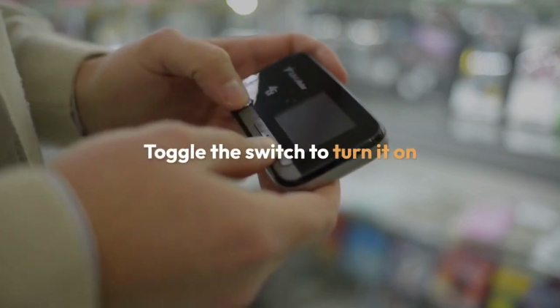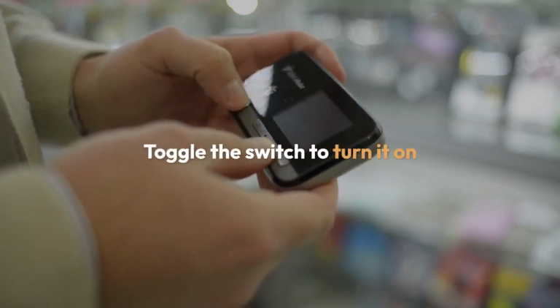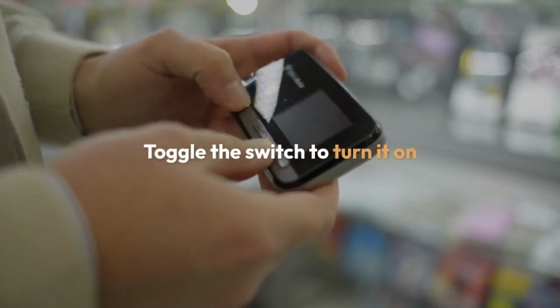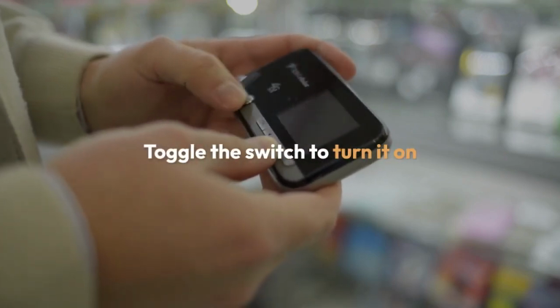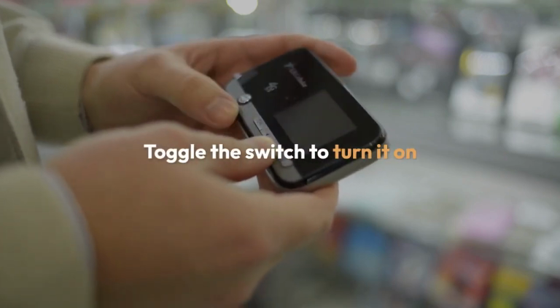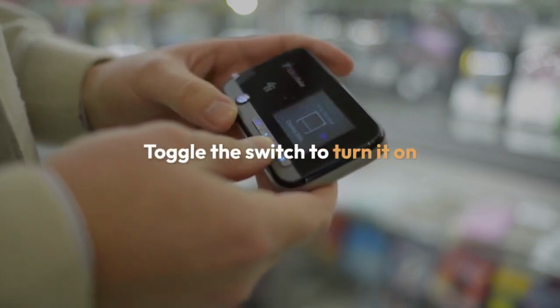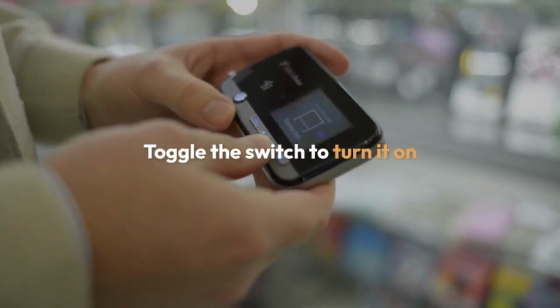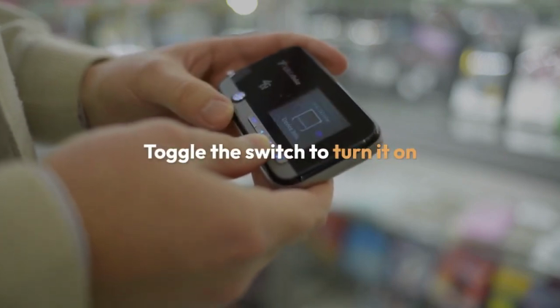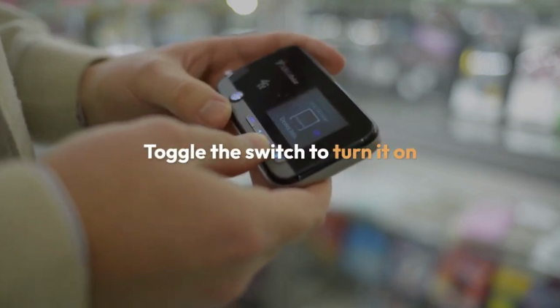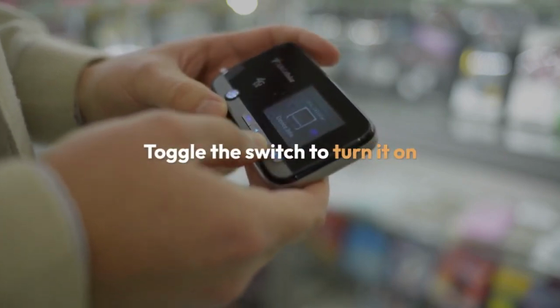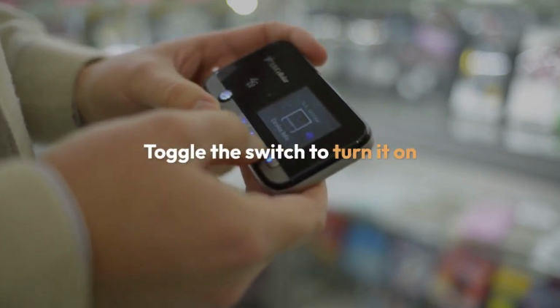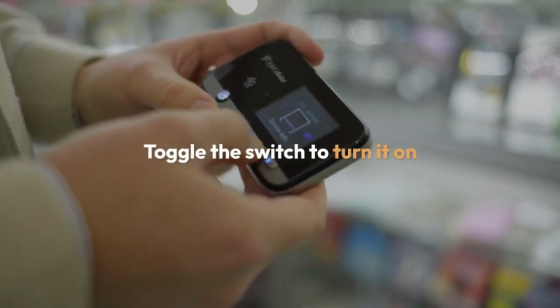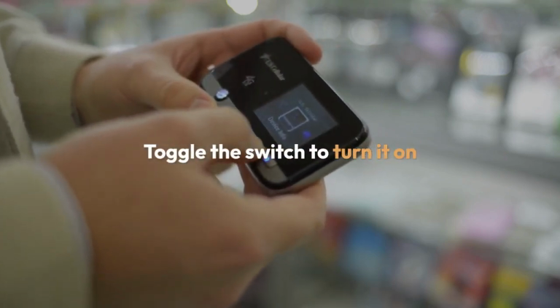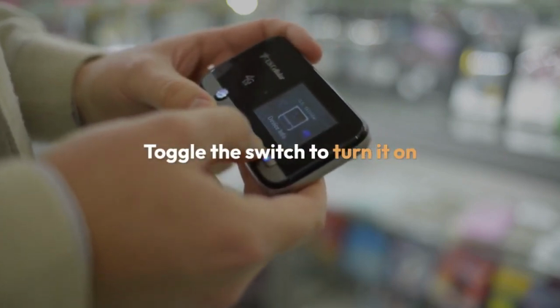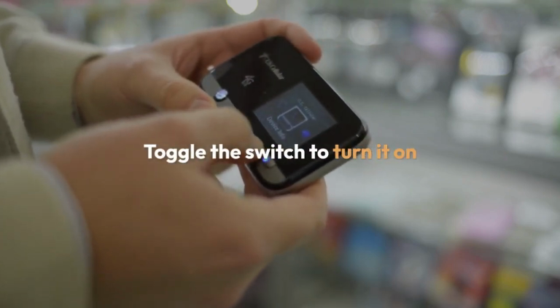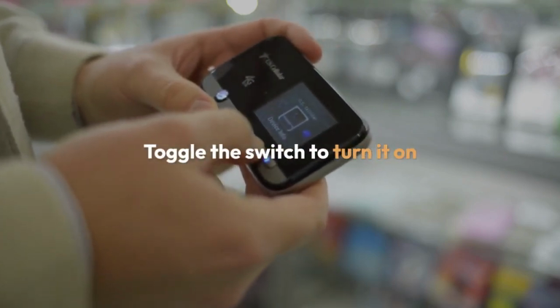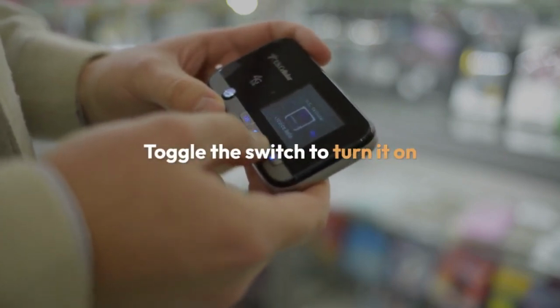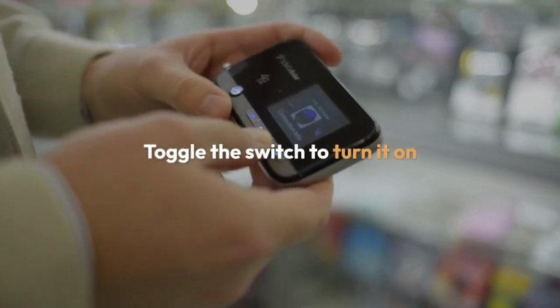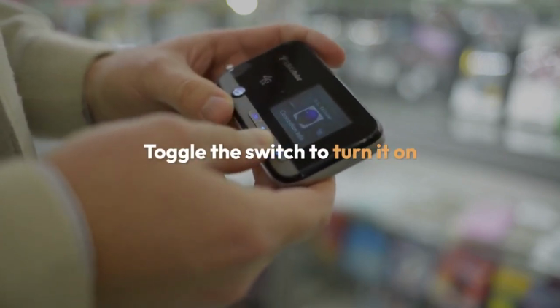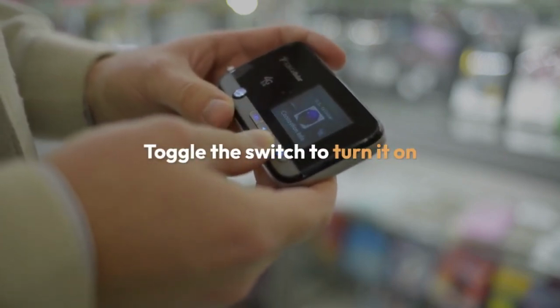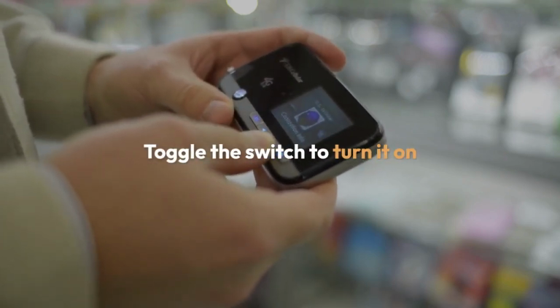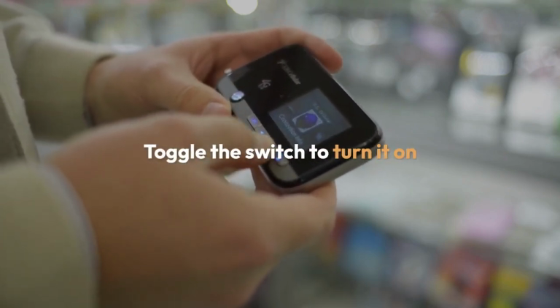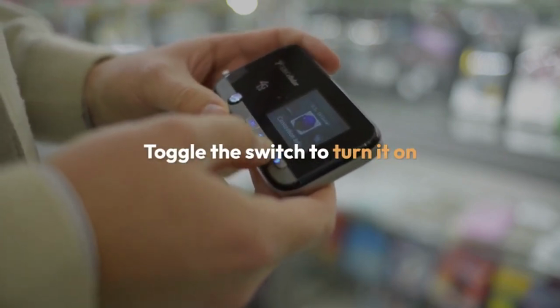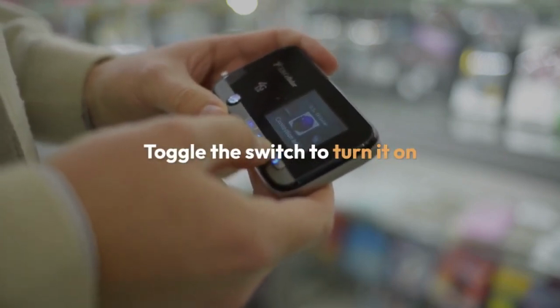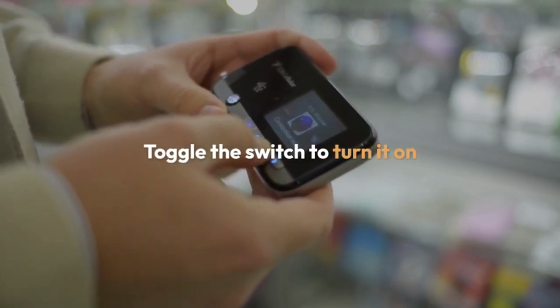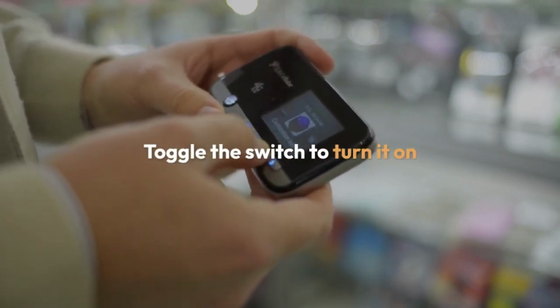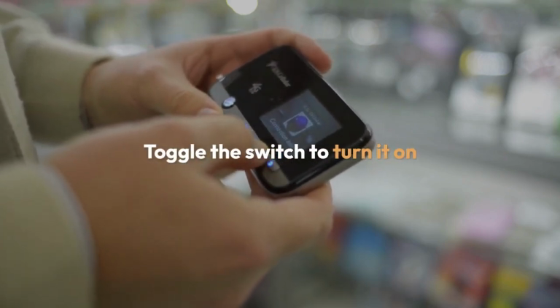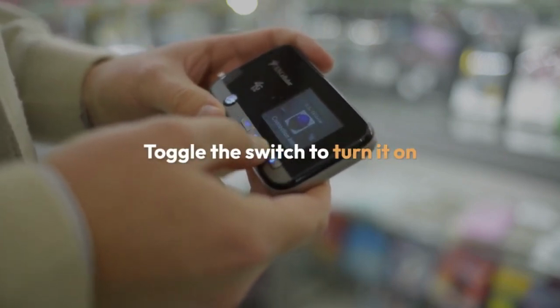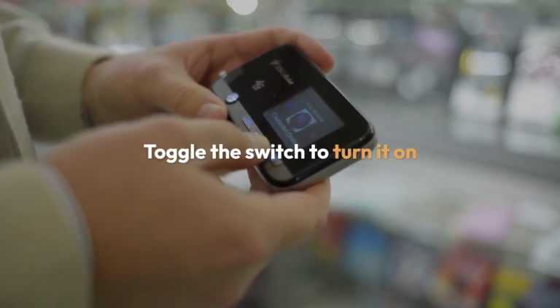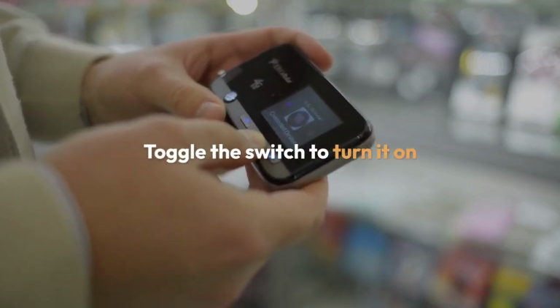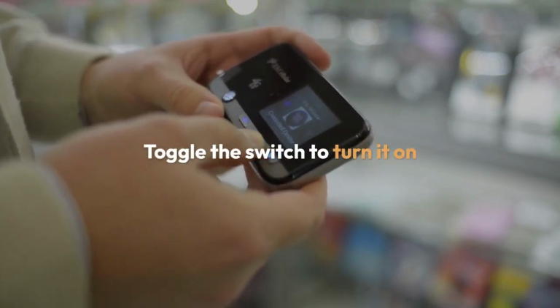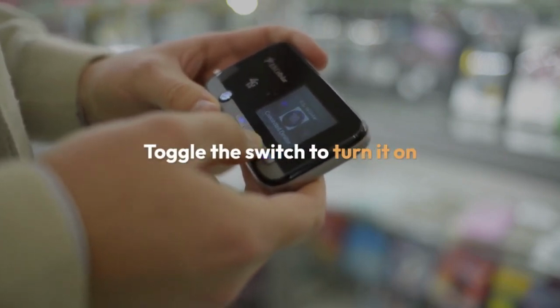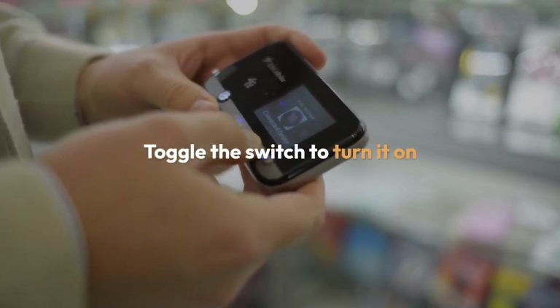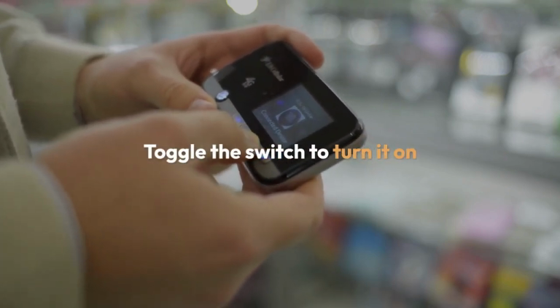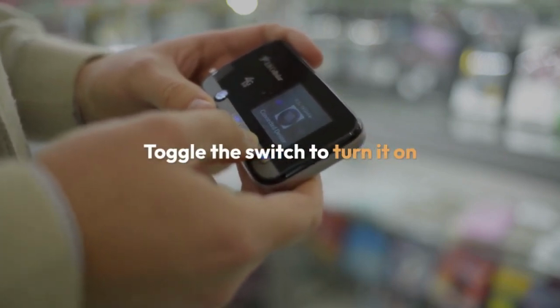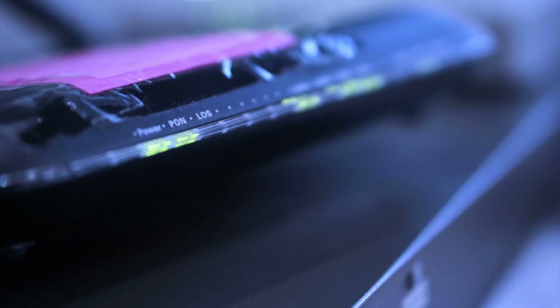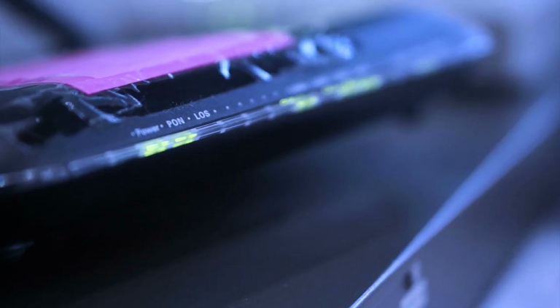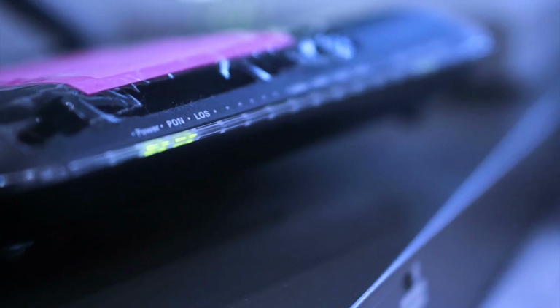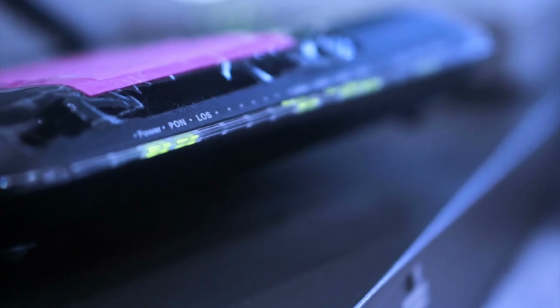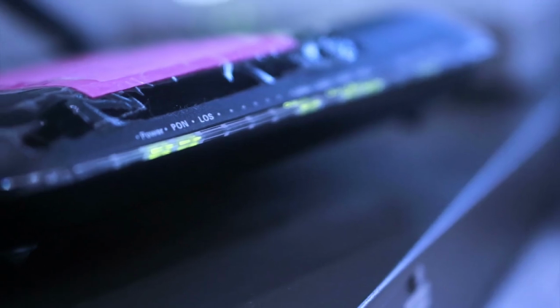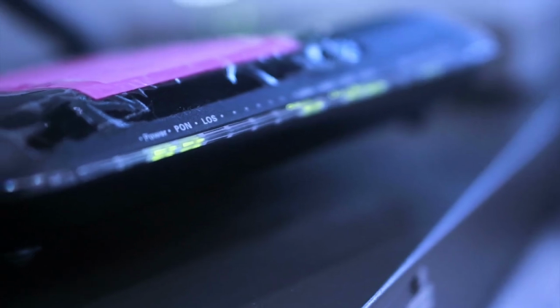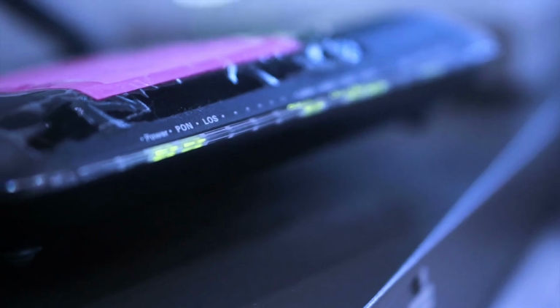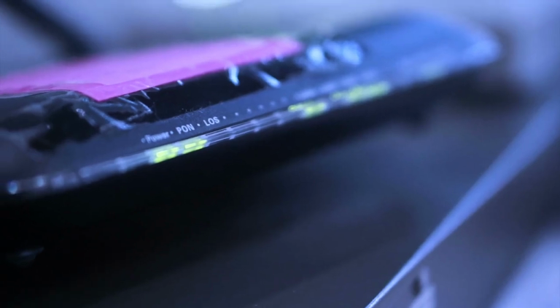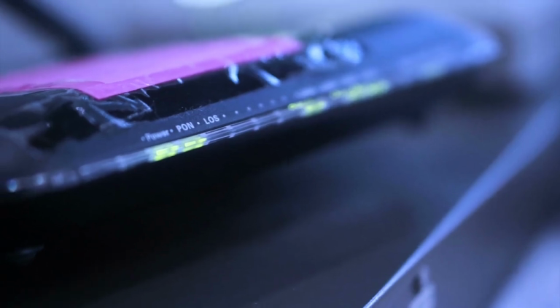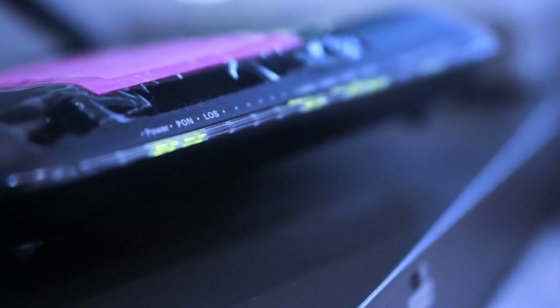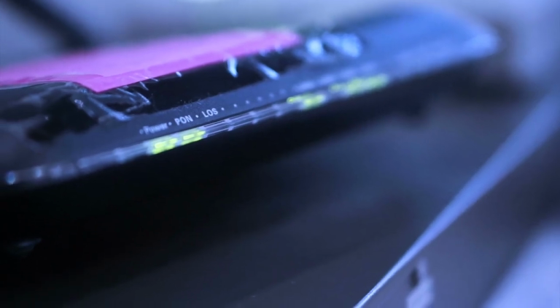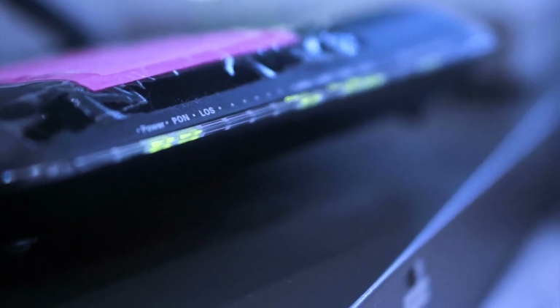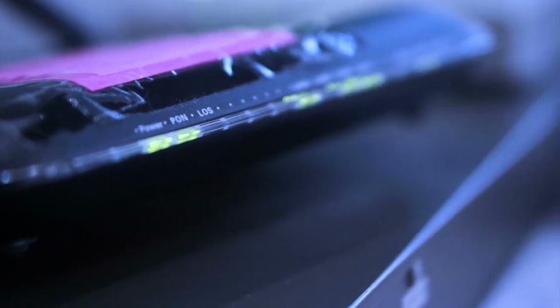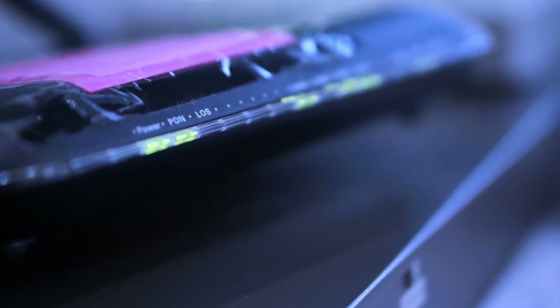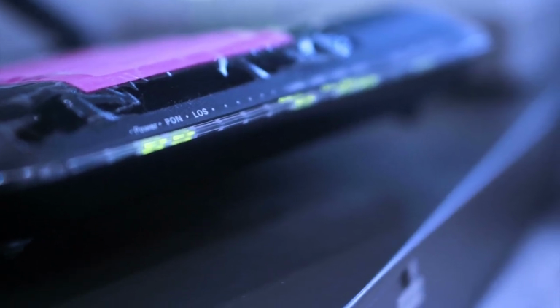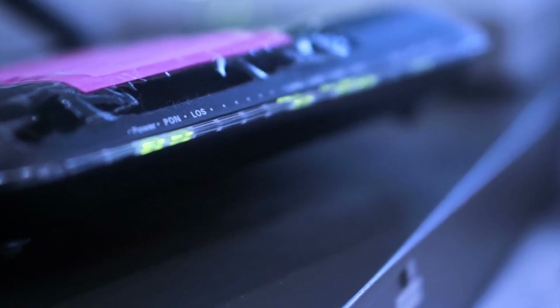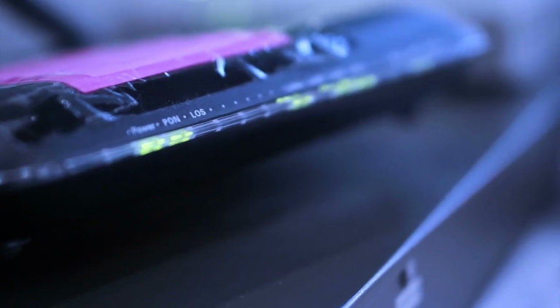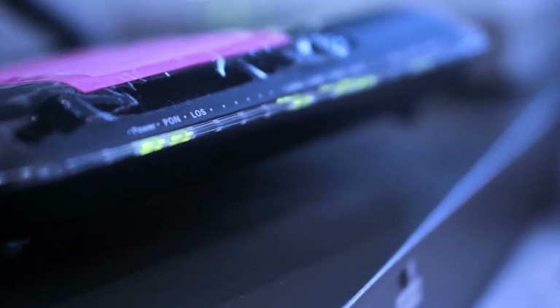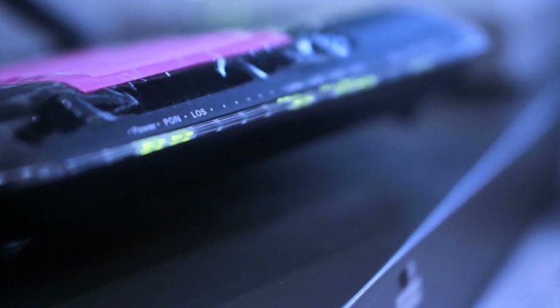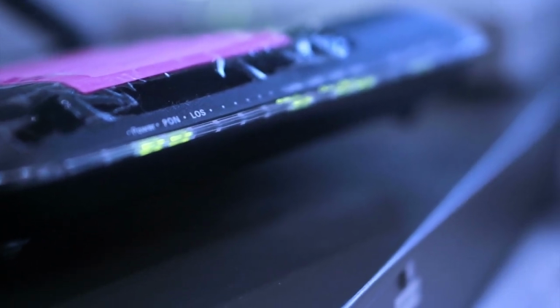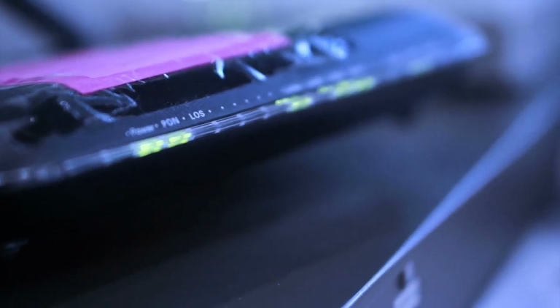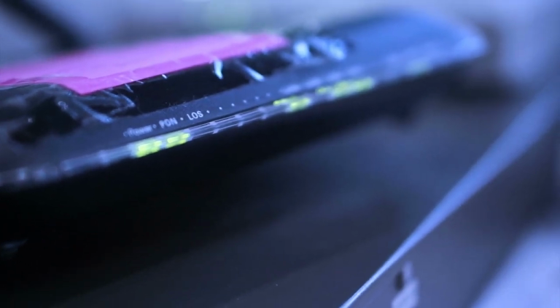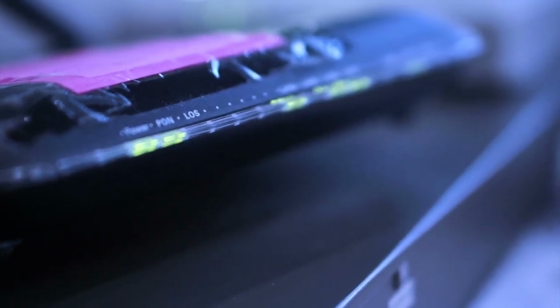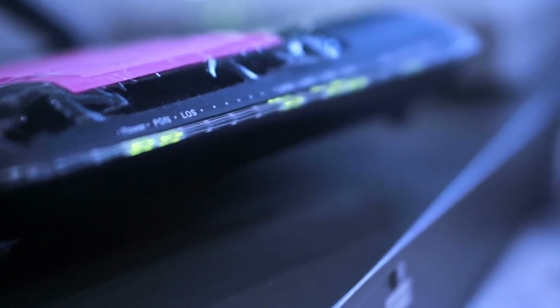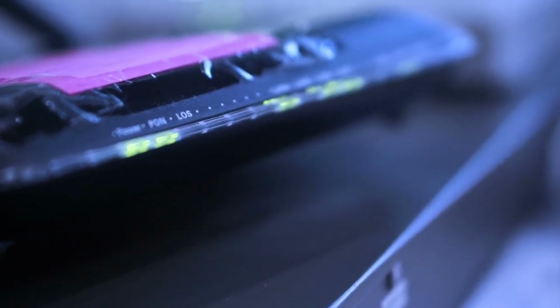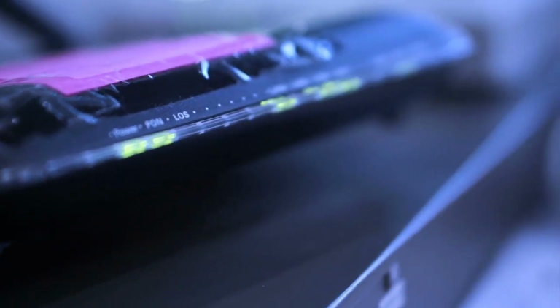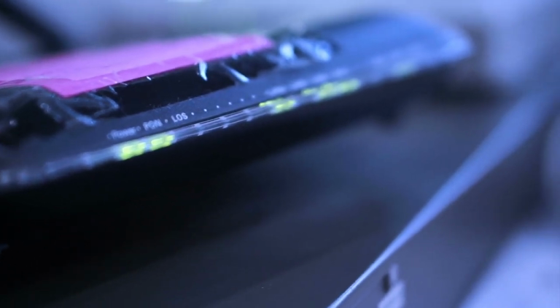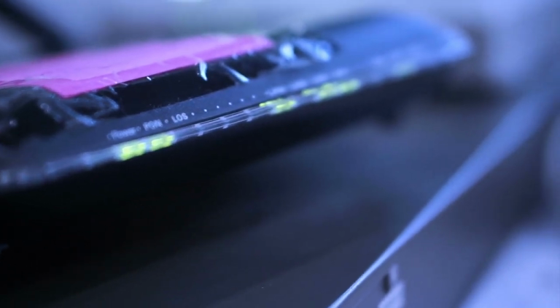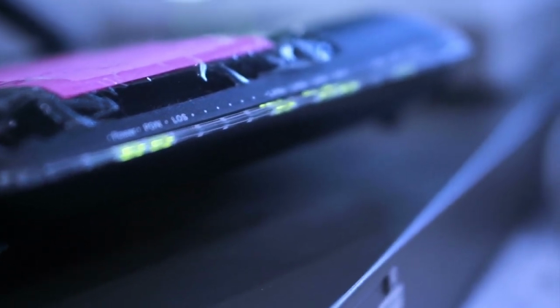If Wi-Fi is currently off, toggle the switch to turn it on. Your device will then begin scanning for available Wi-Fi networks.